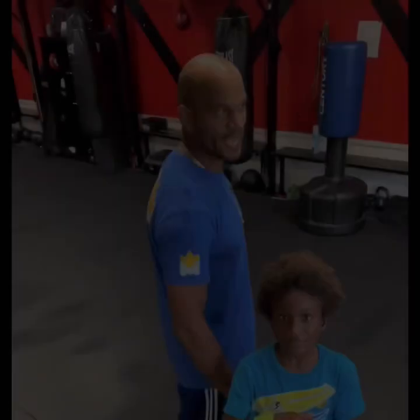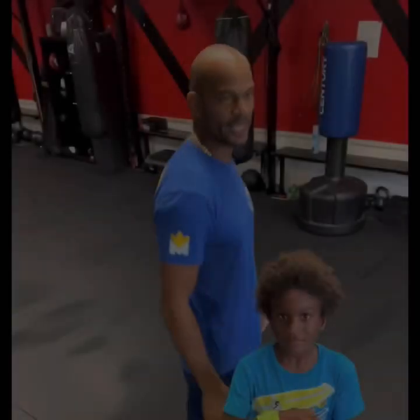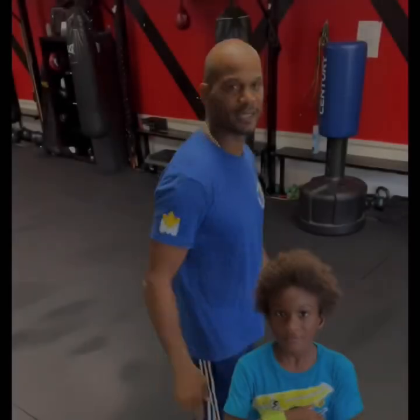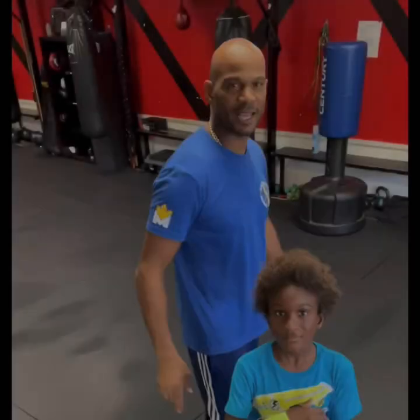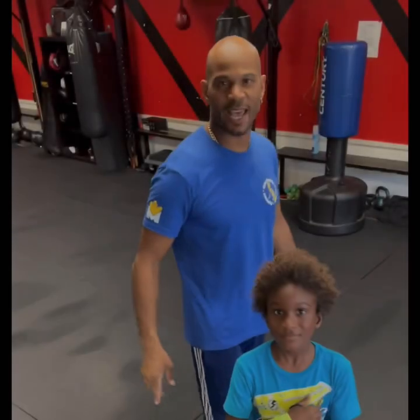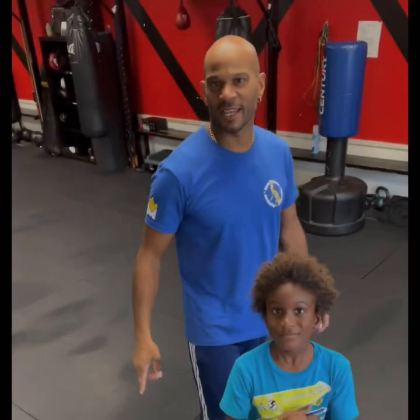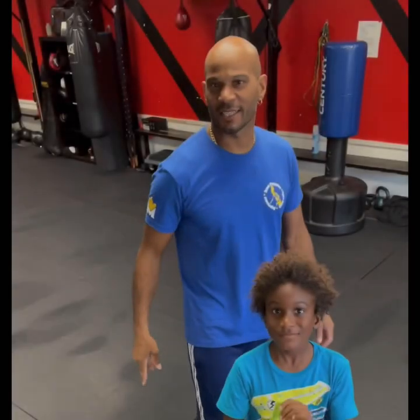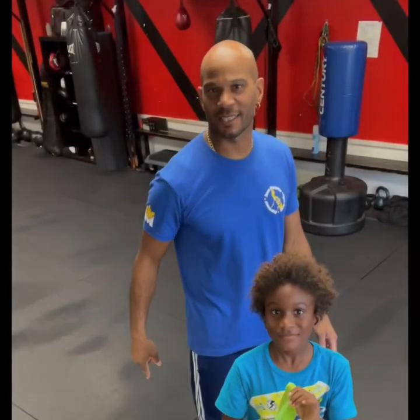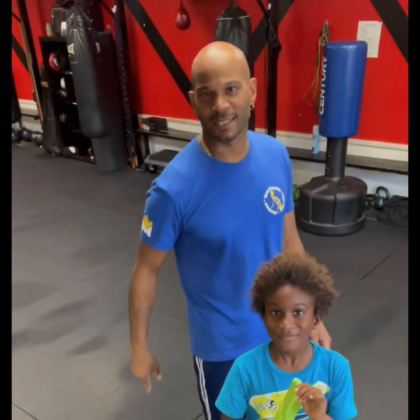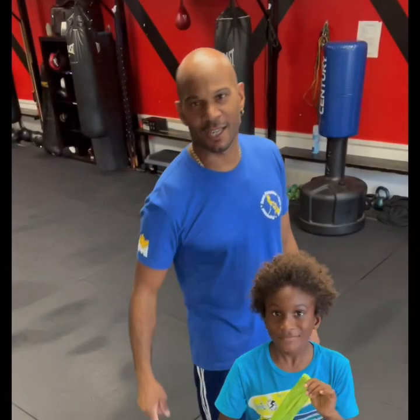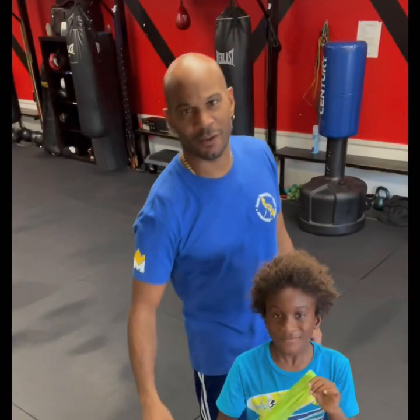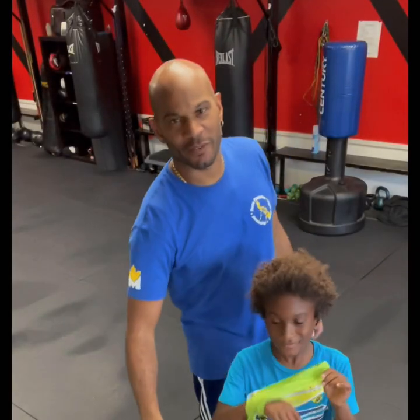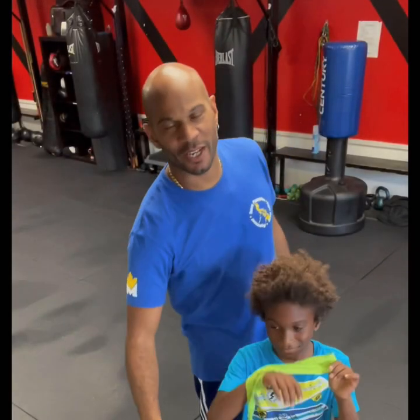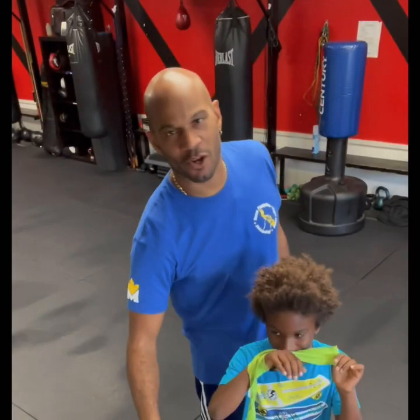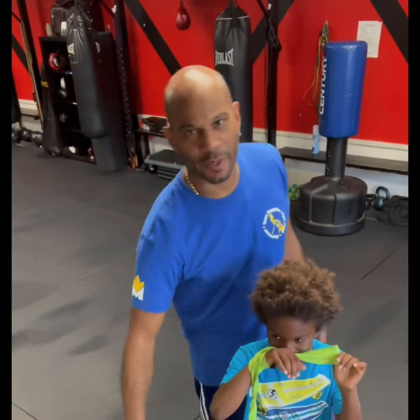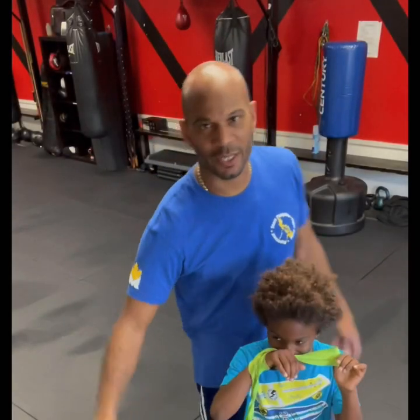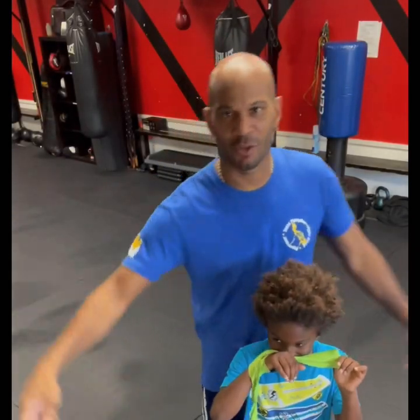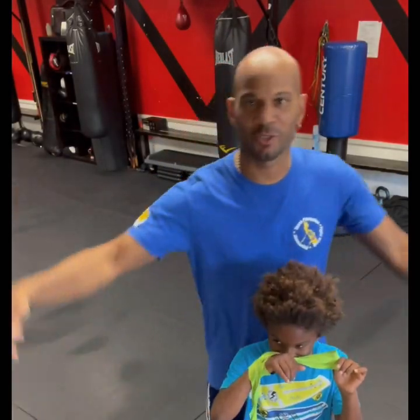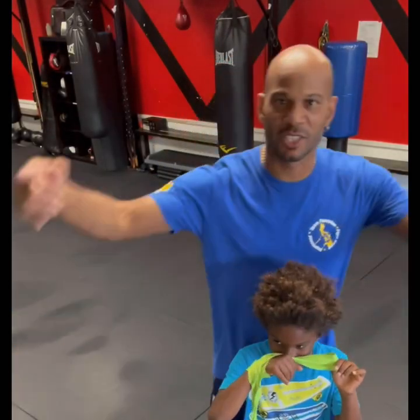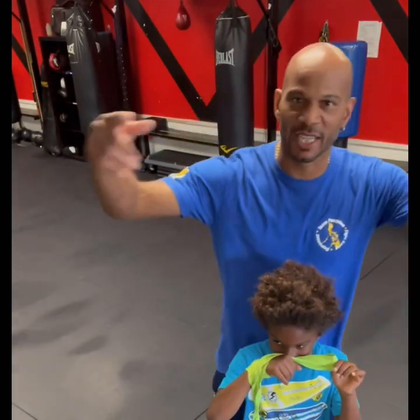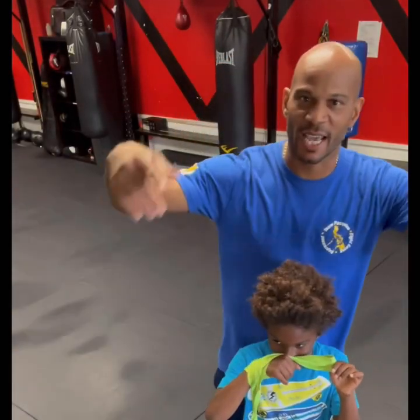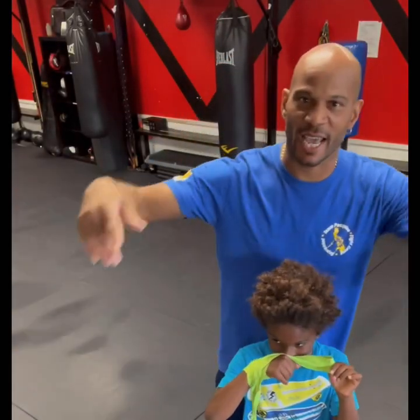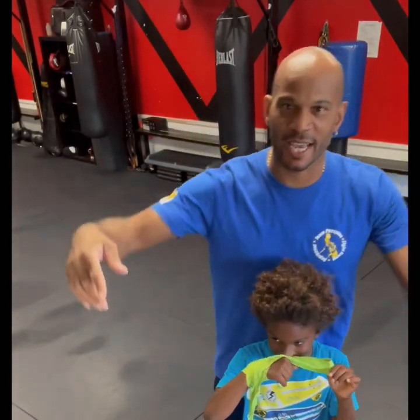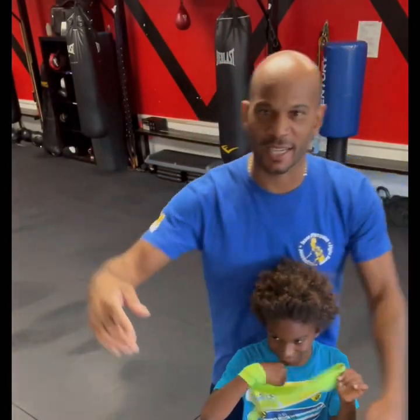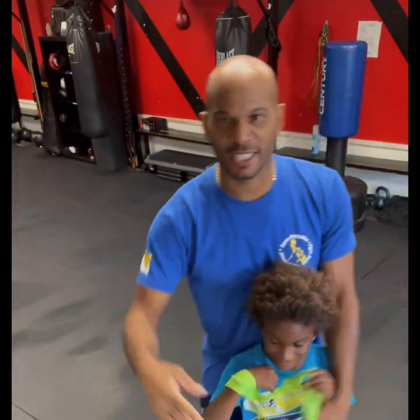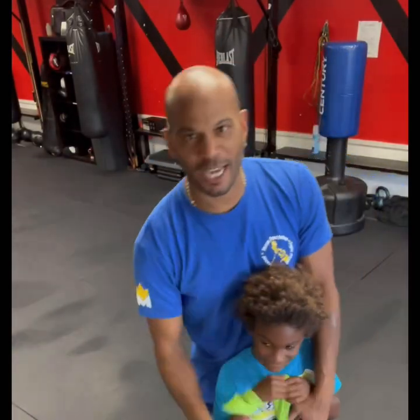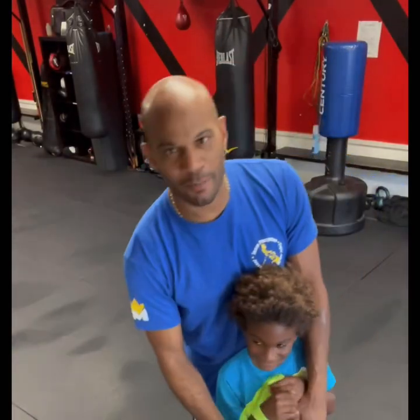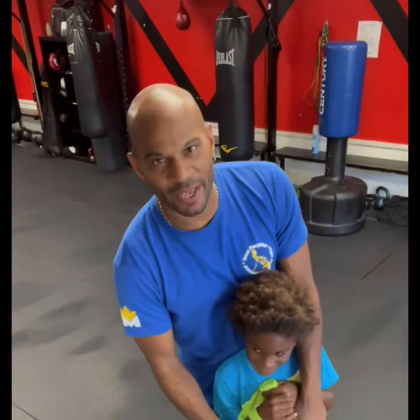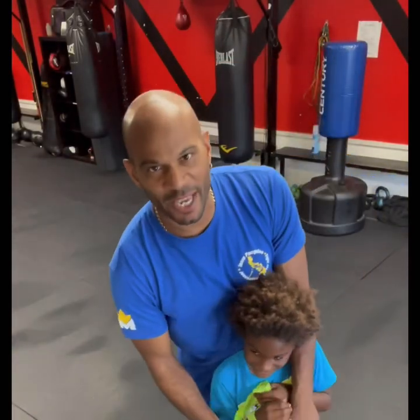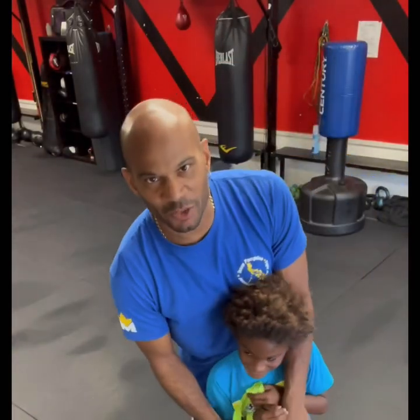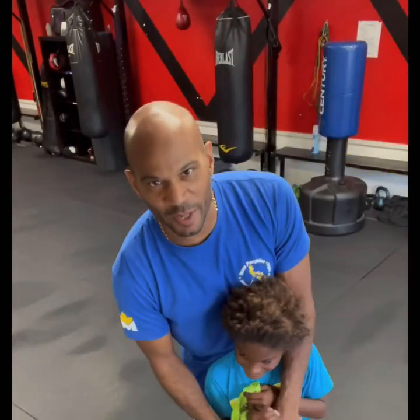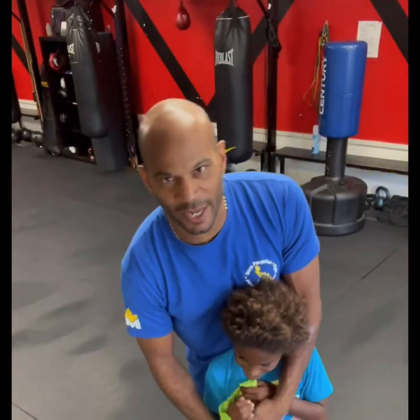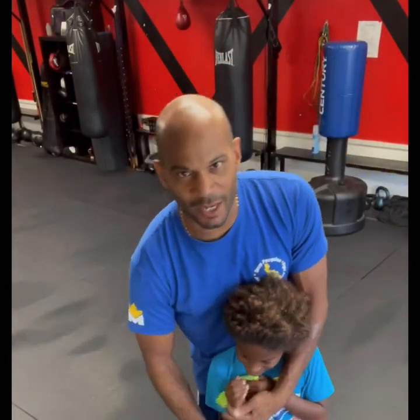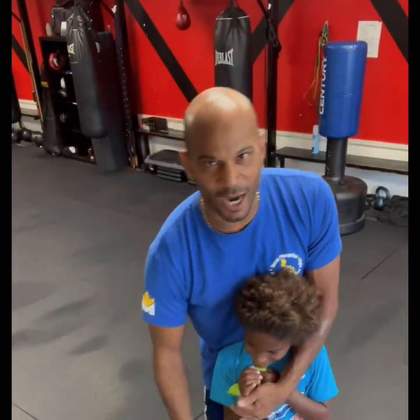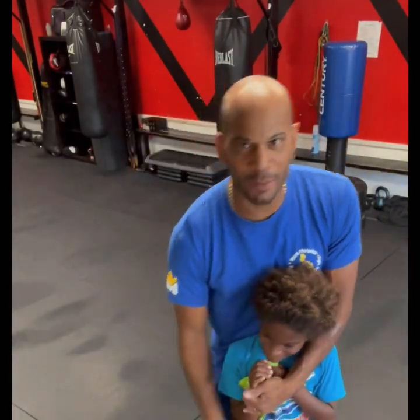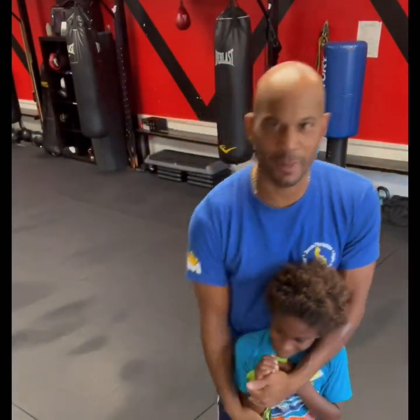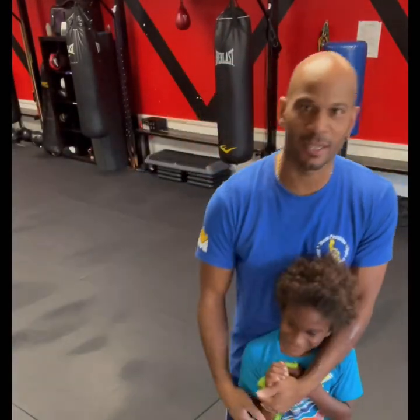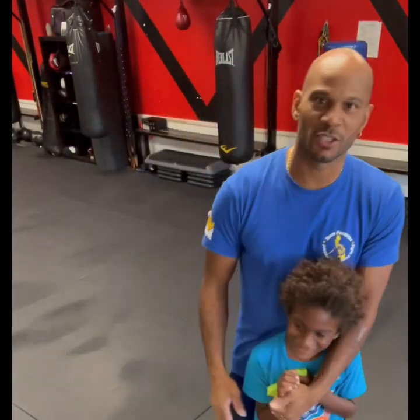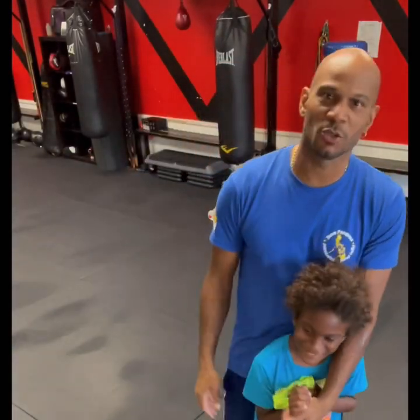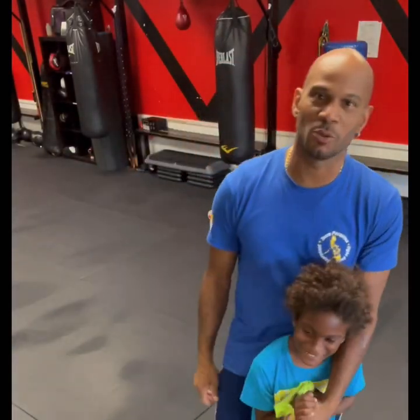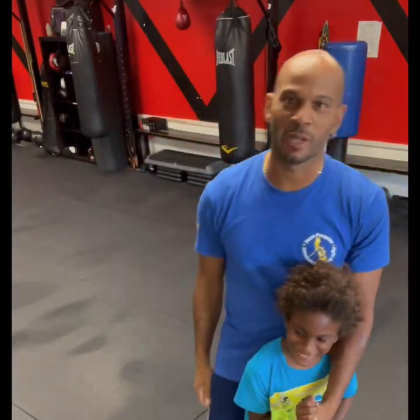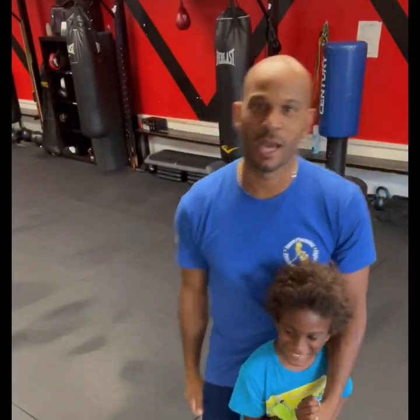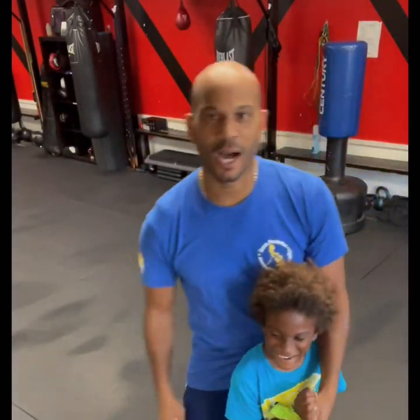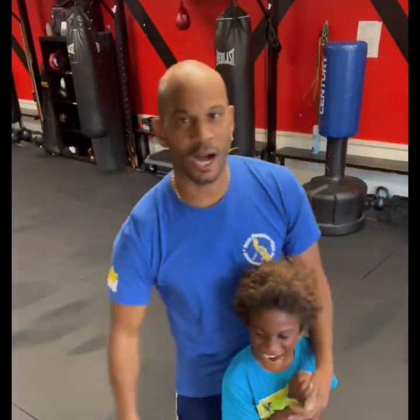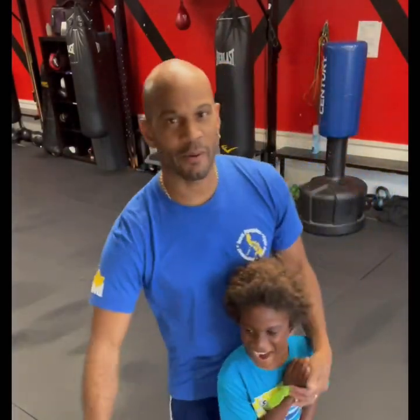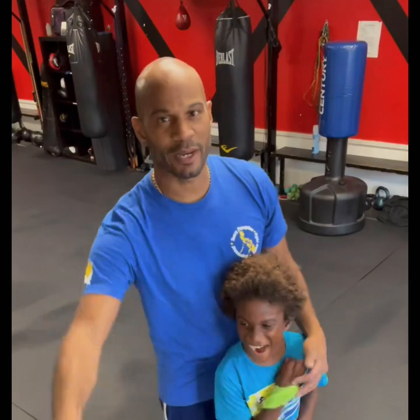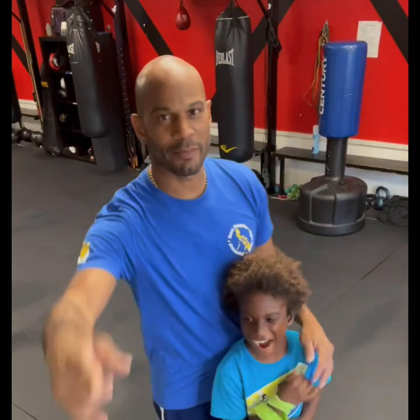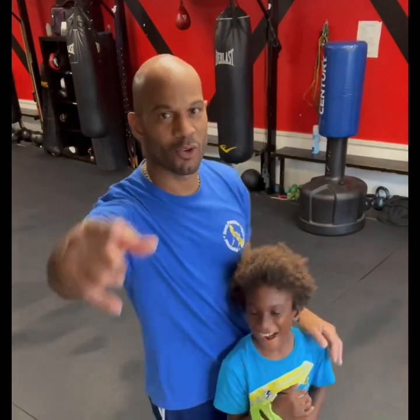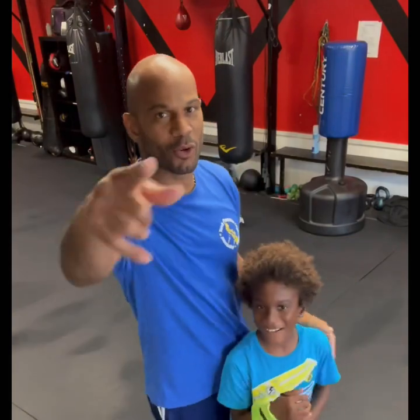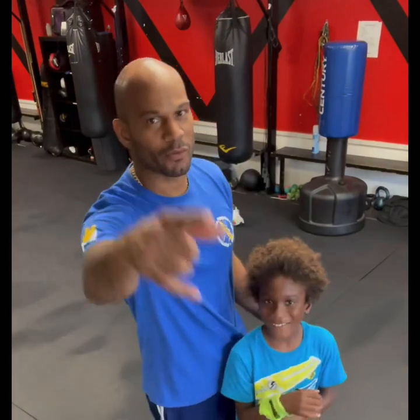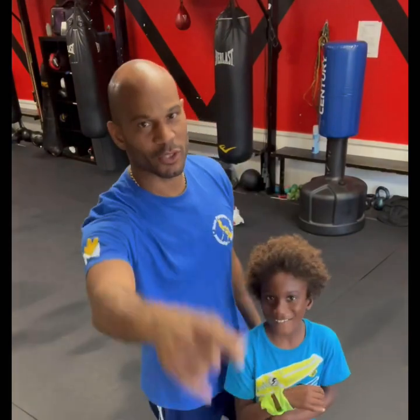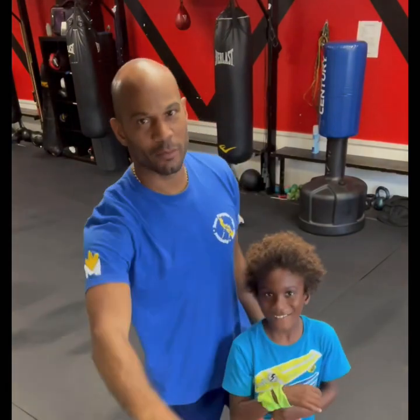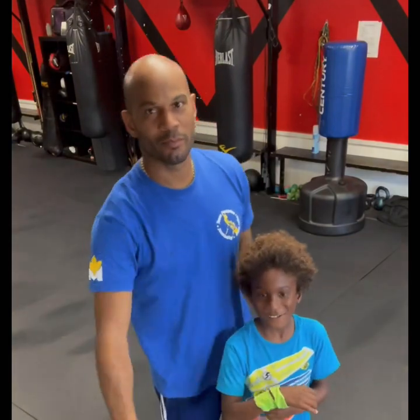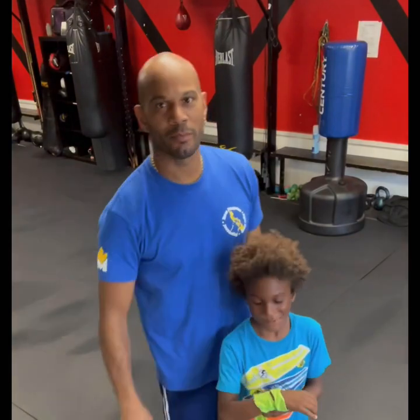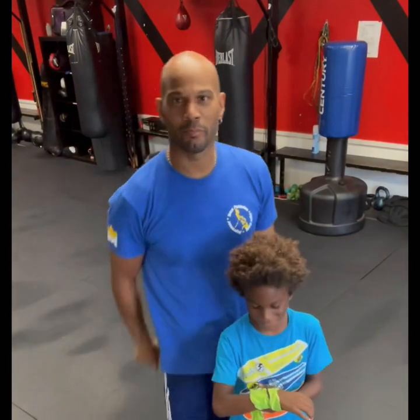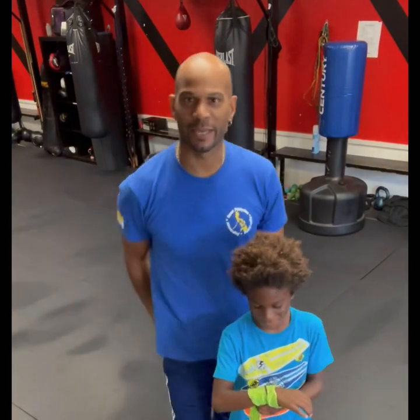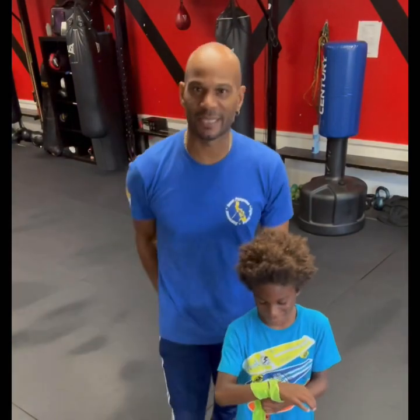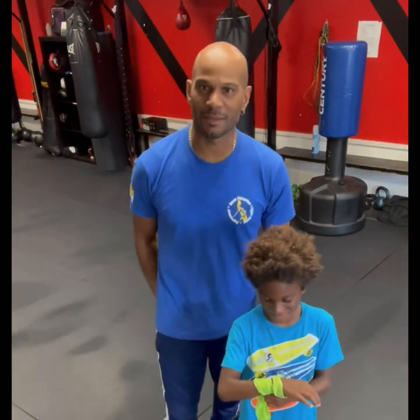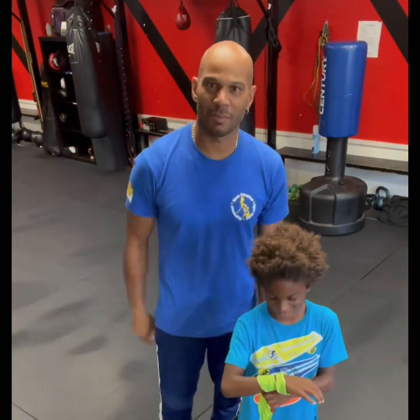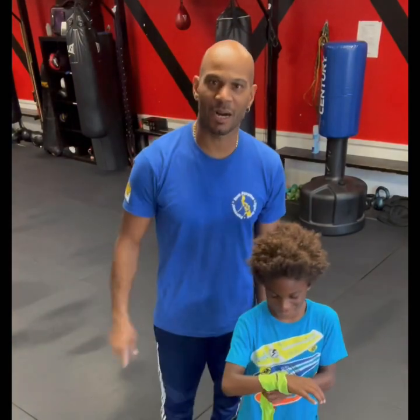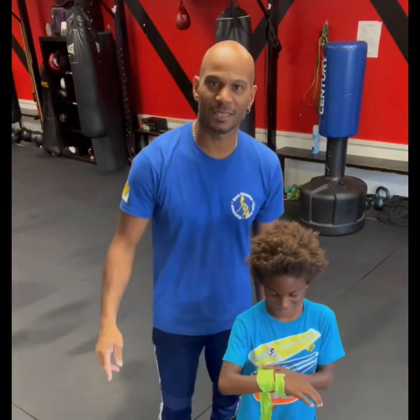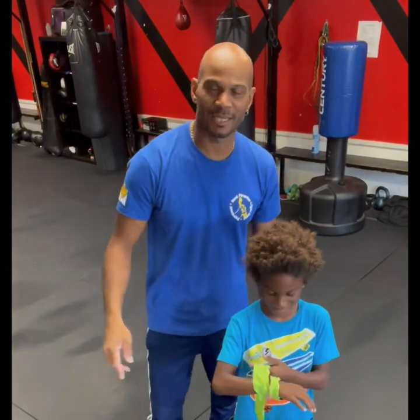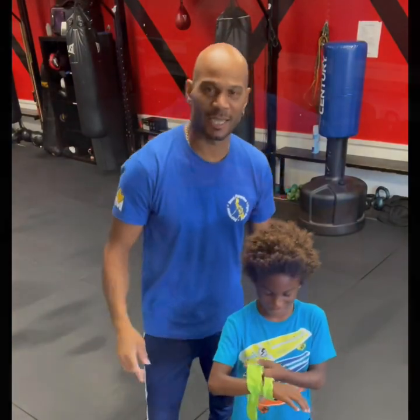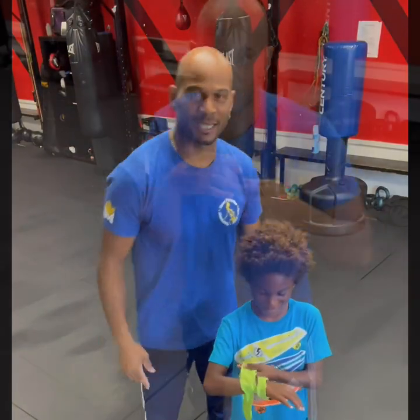Hey, this is another video with Coach D and the champ Adrian. Hi, my little dude. We're going to be going over some basic boxing technique.